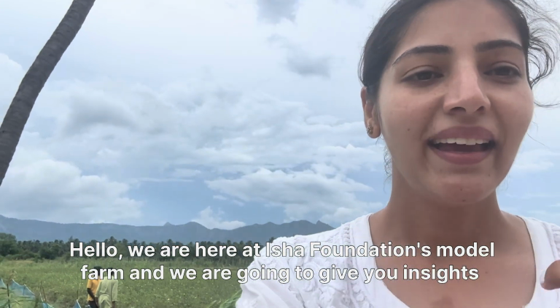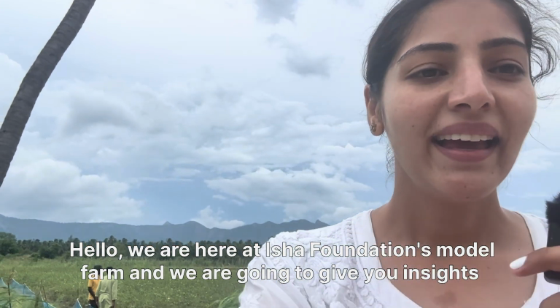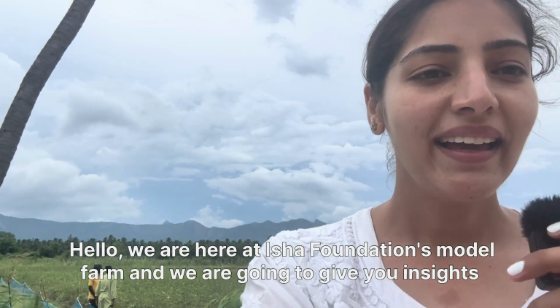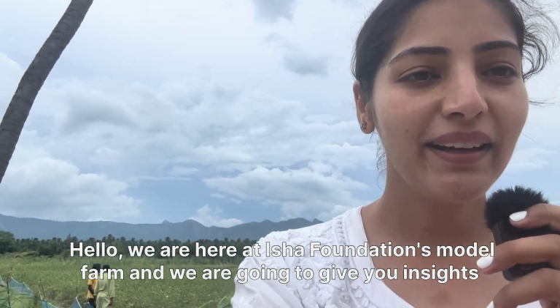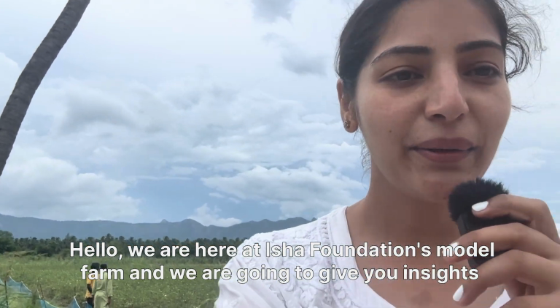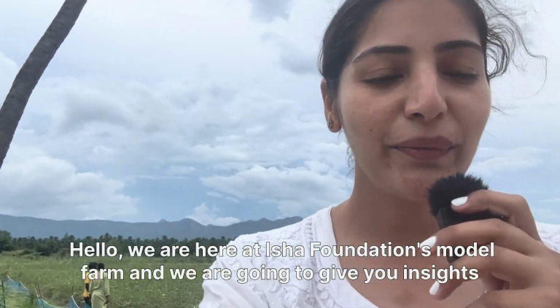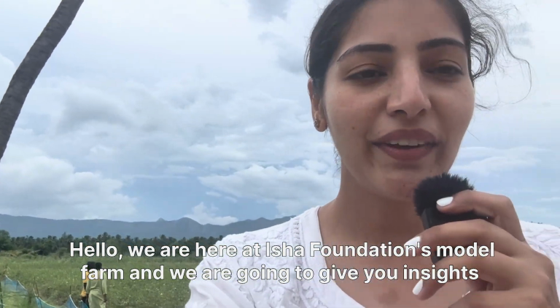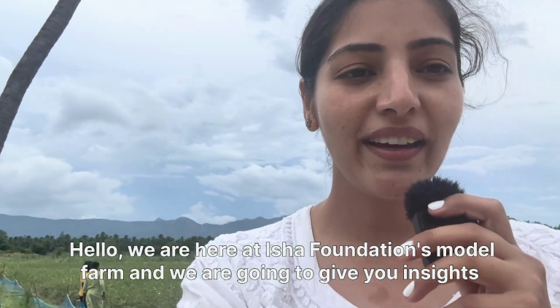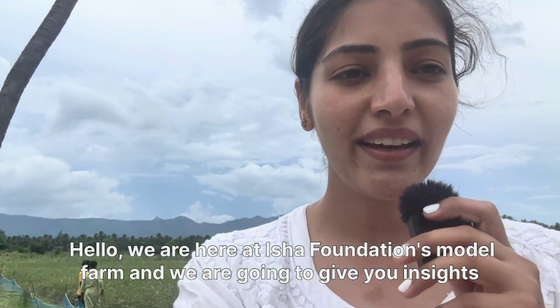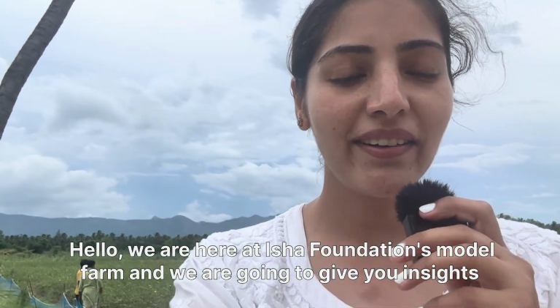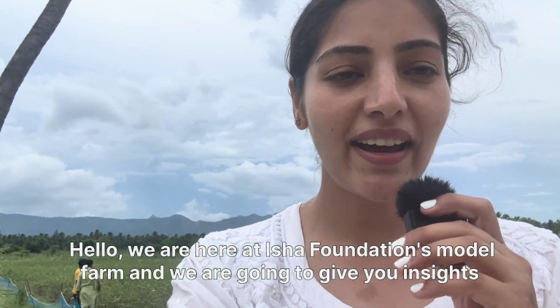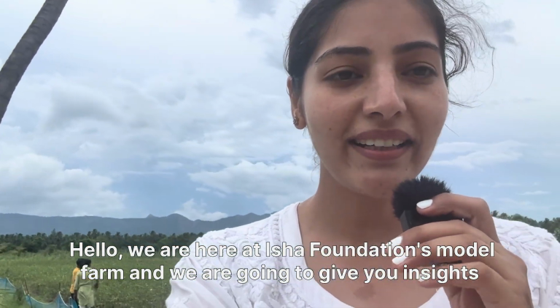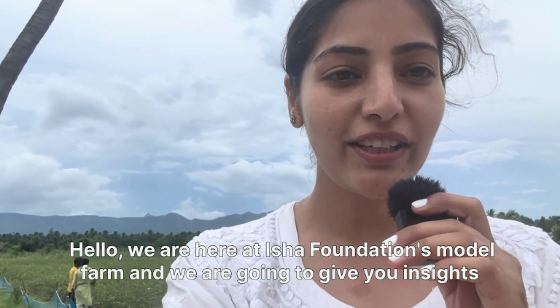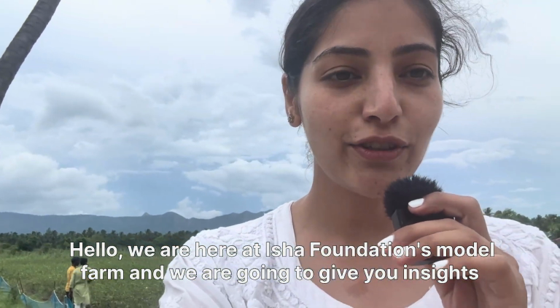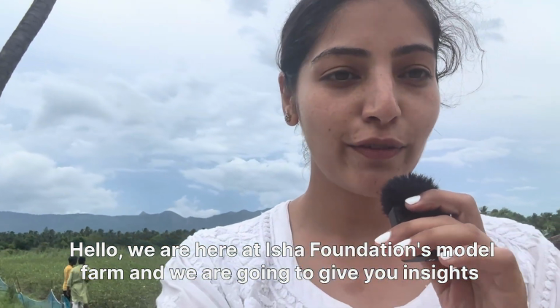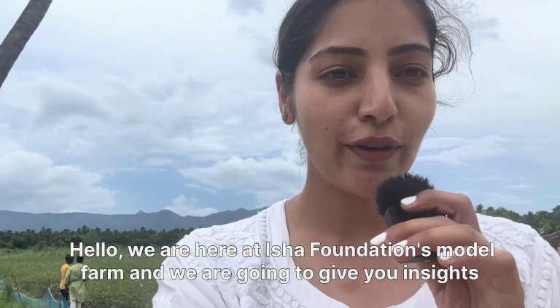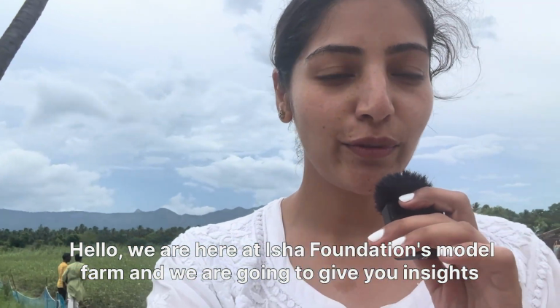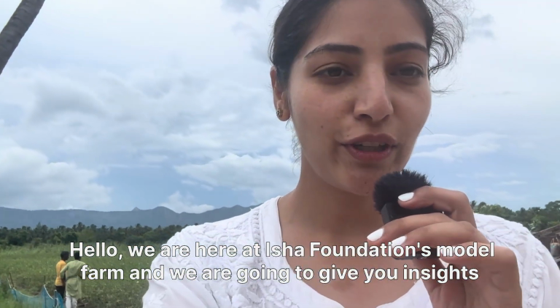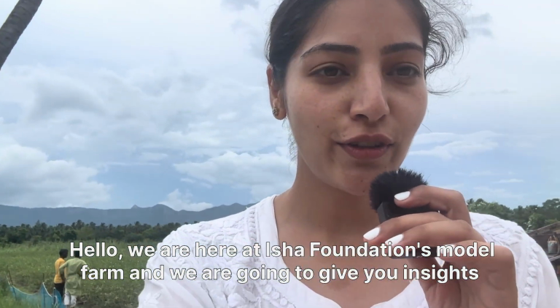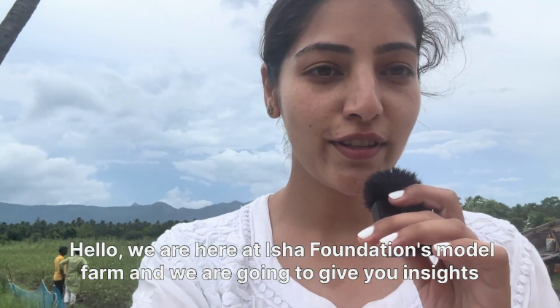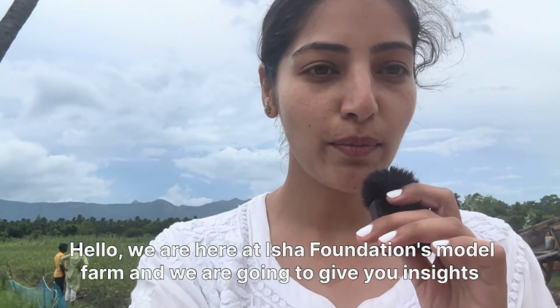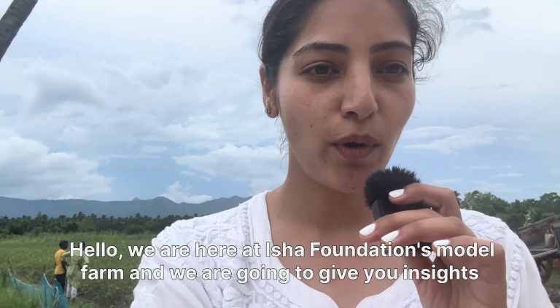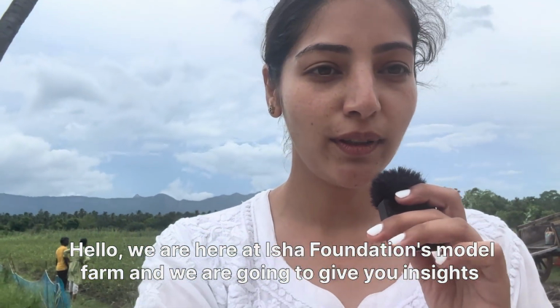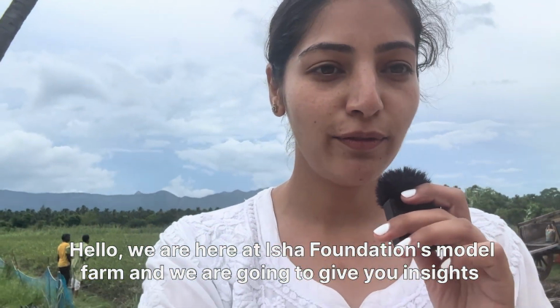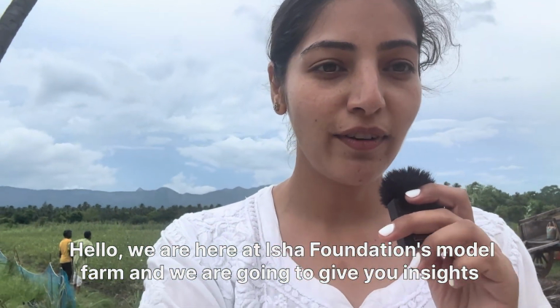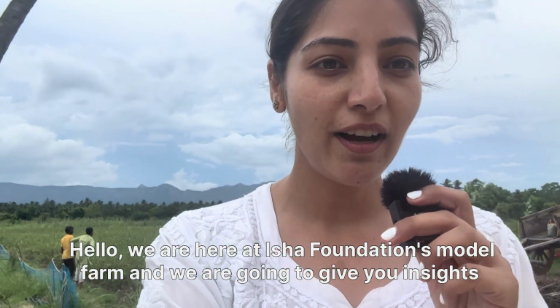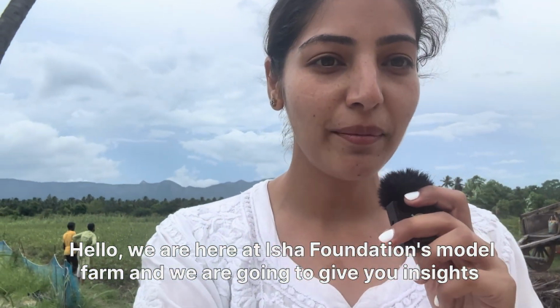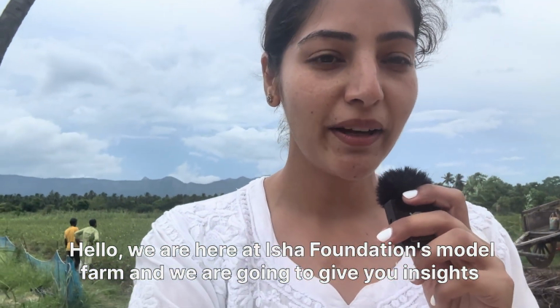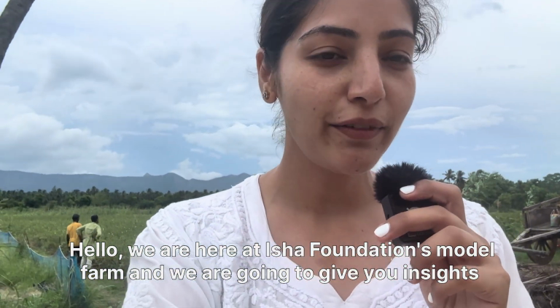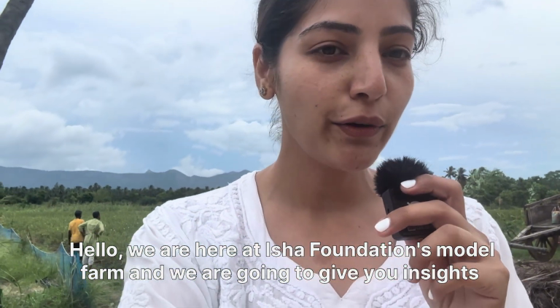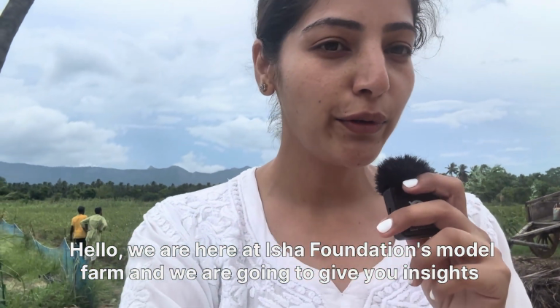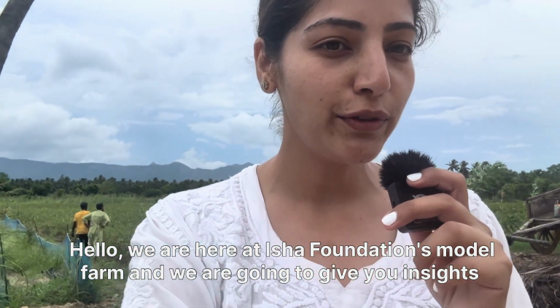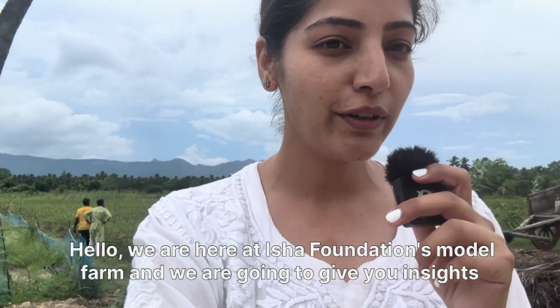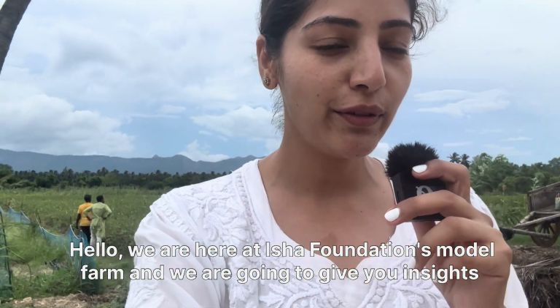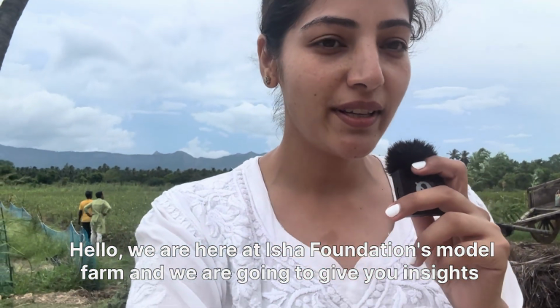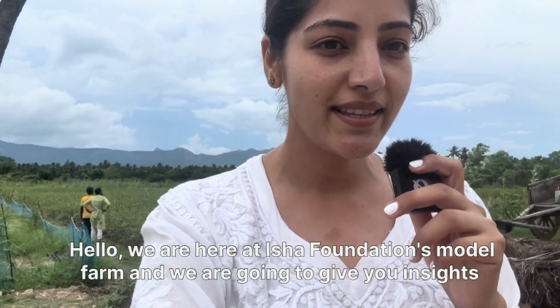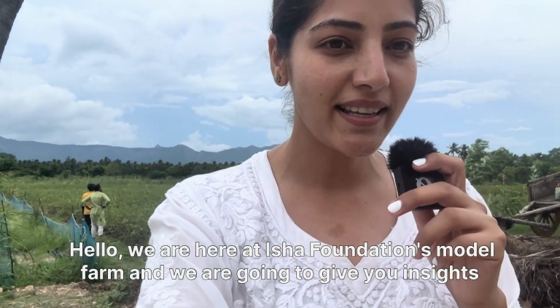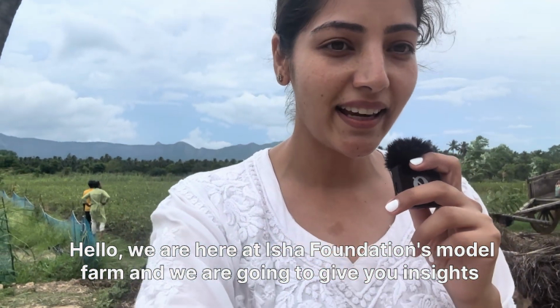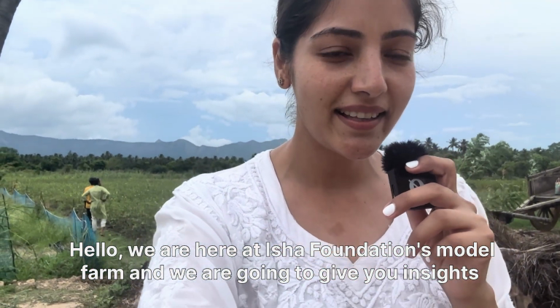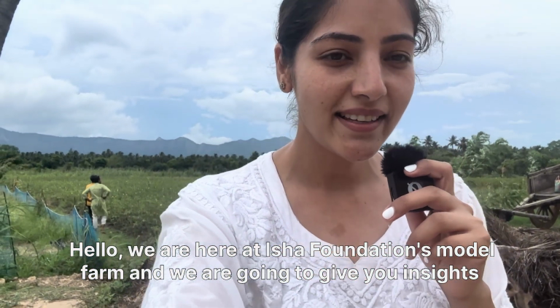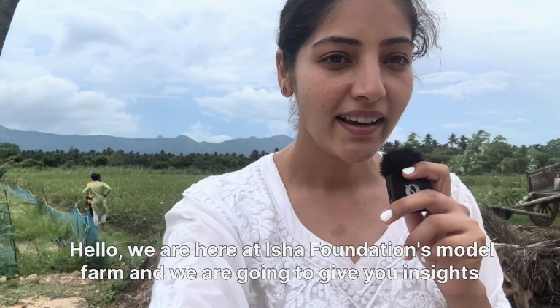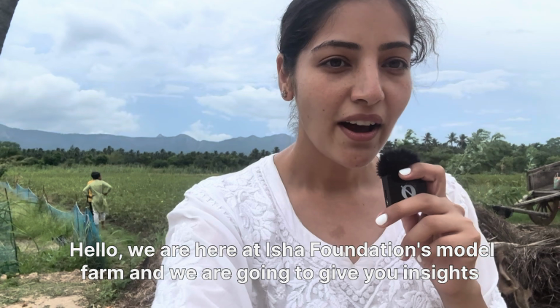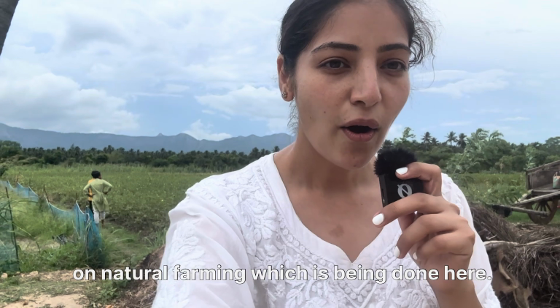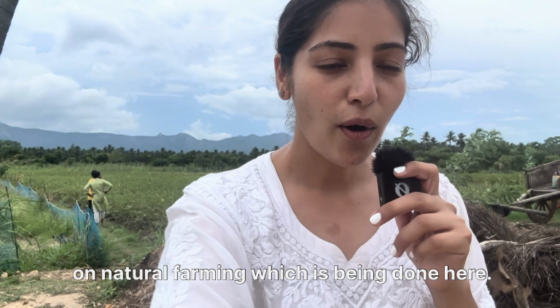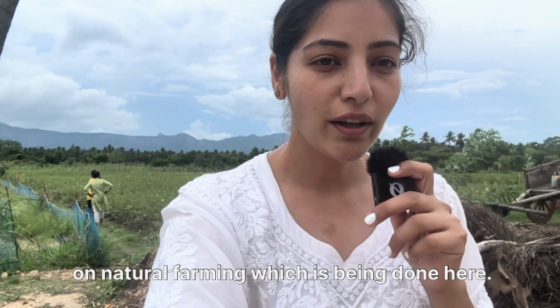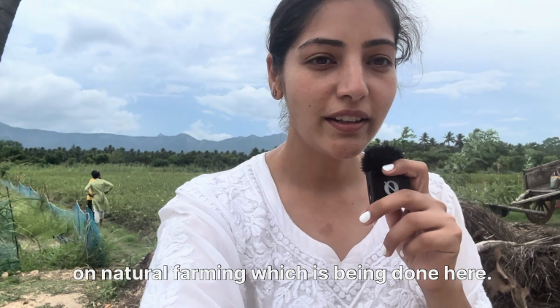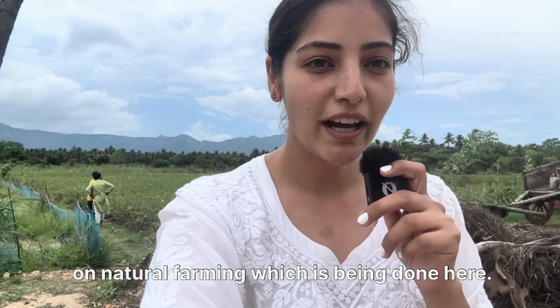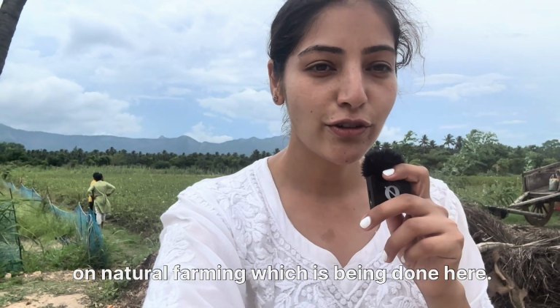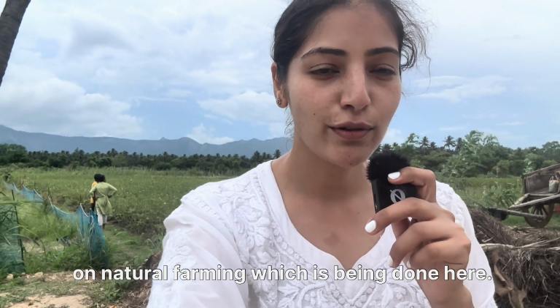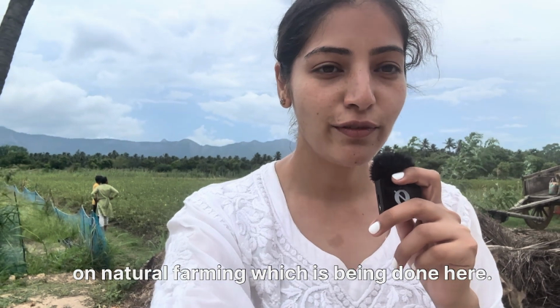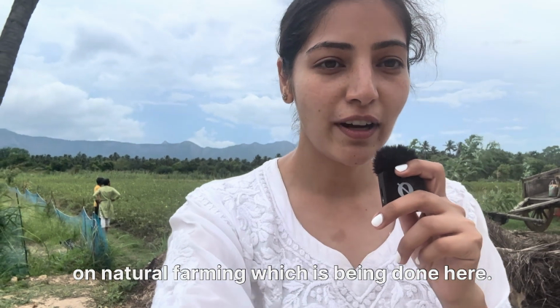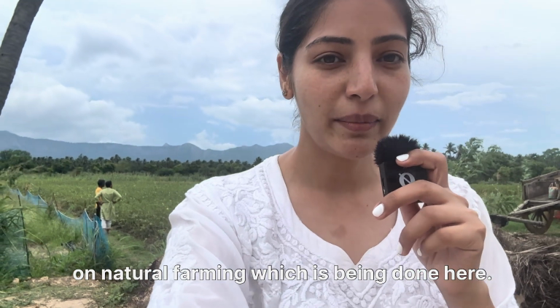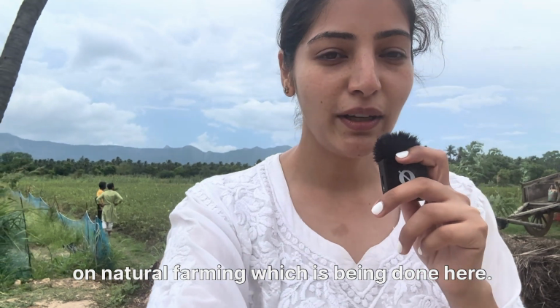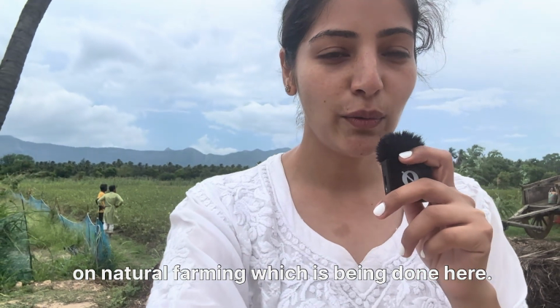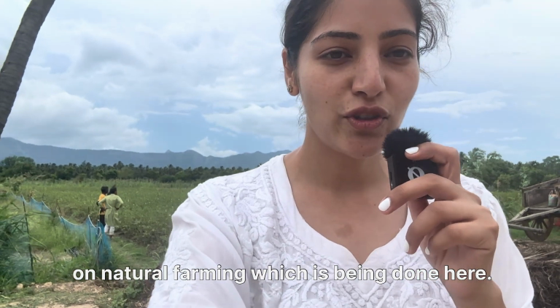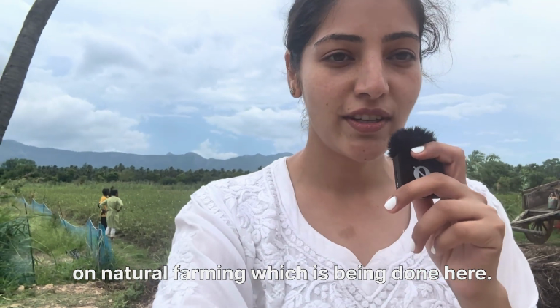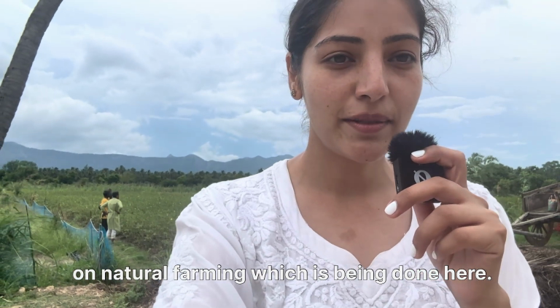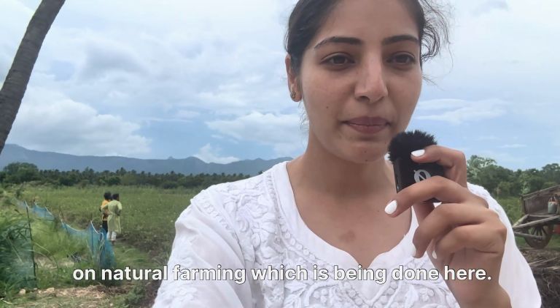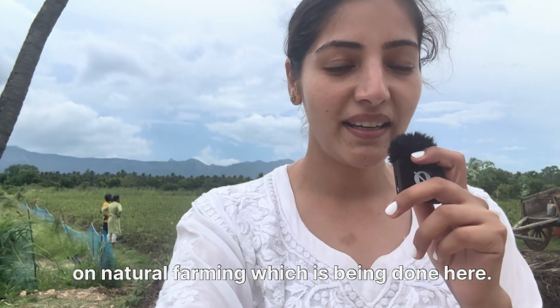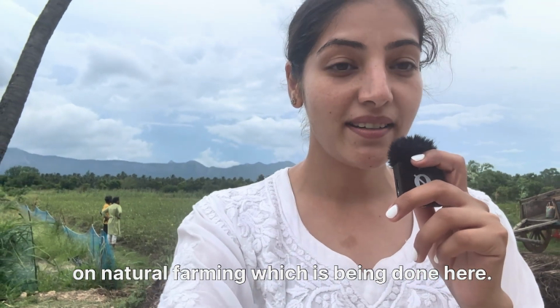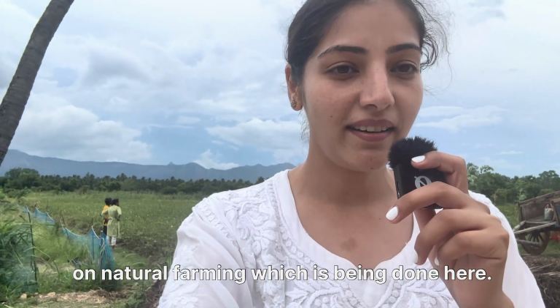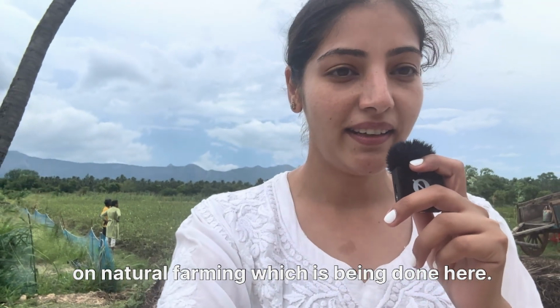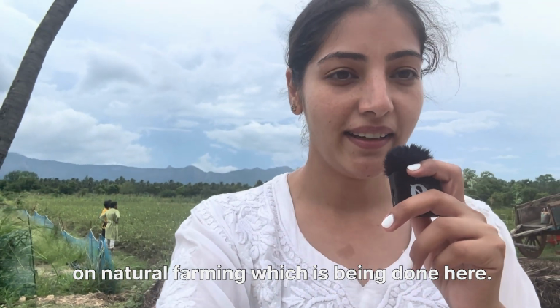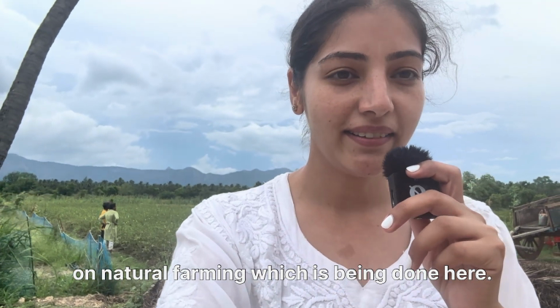Hello, we are here at Isha Foundation's model farm and we are going to give you insights on natural farming which is being done here.